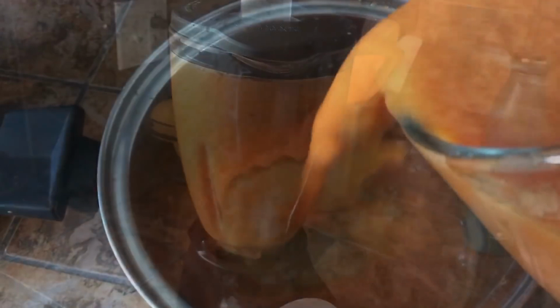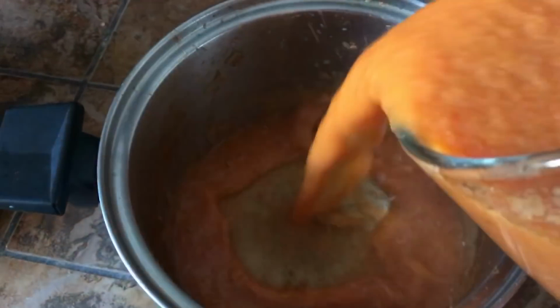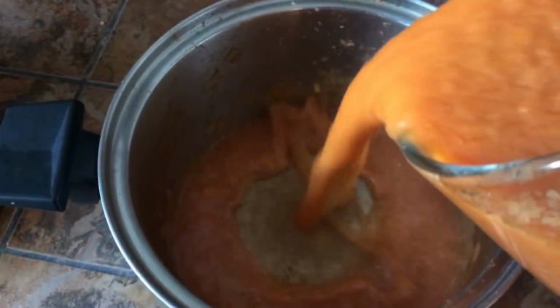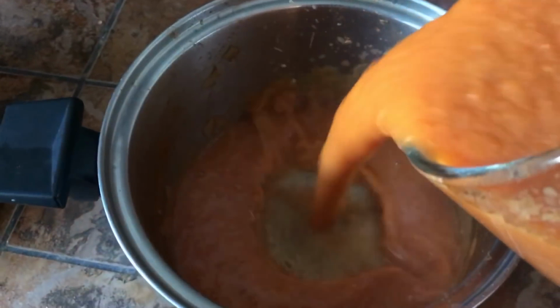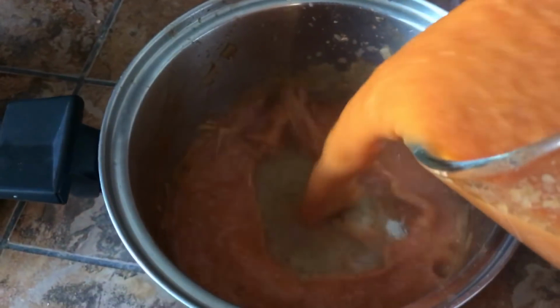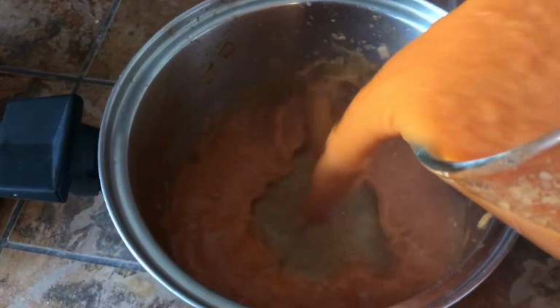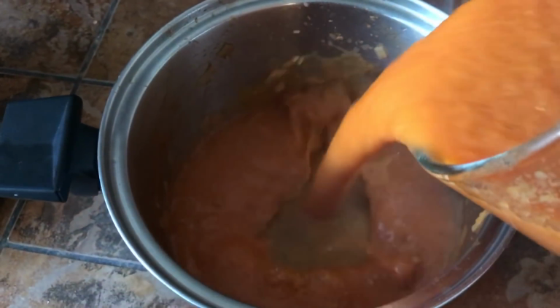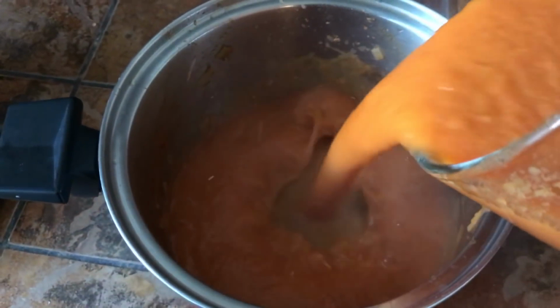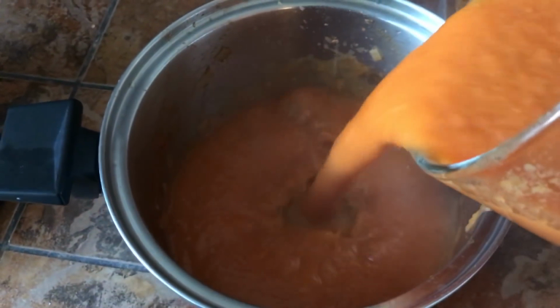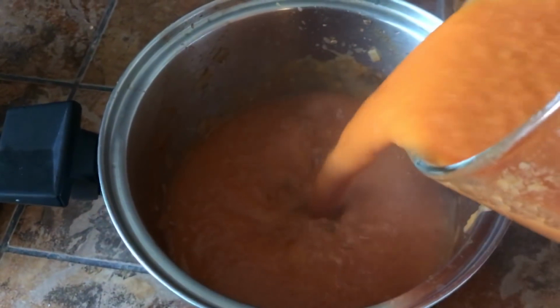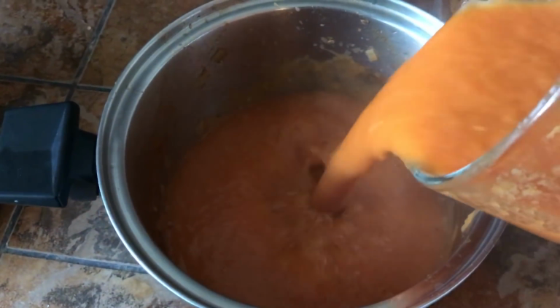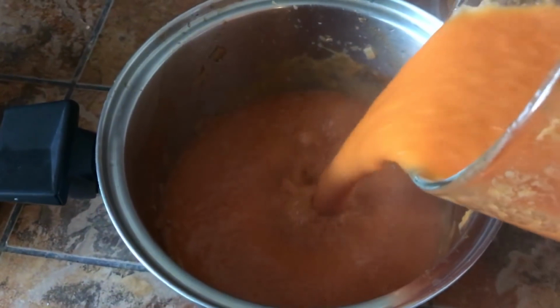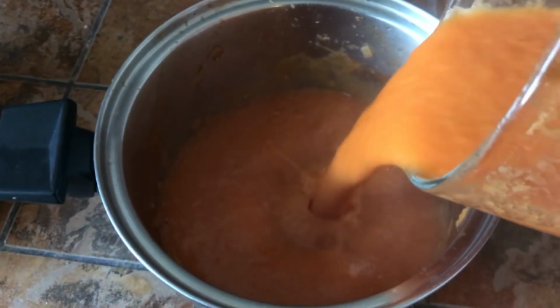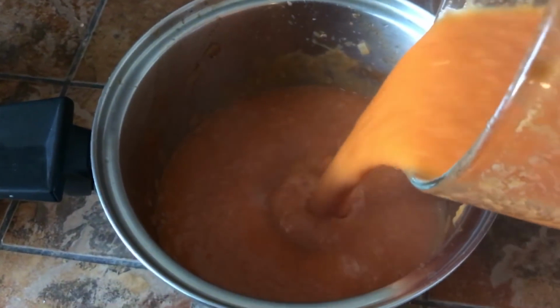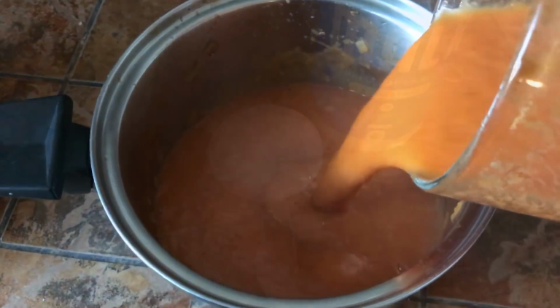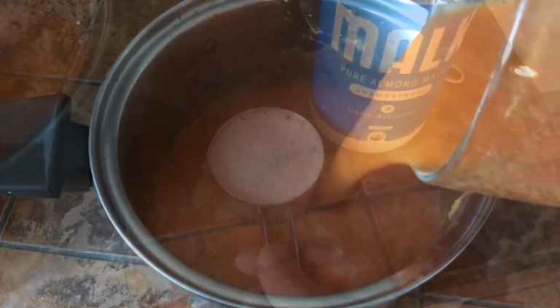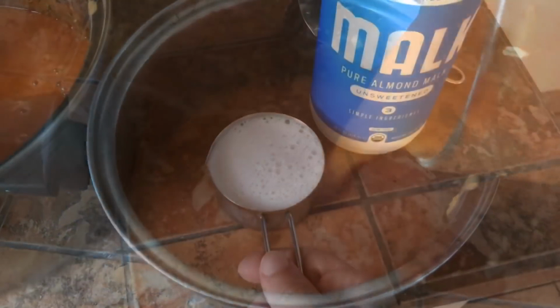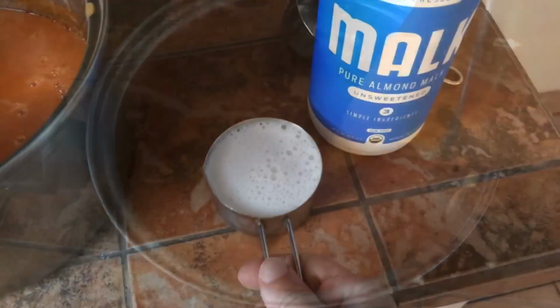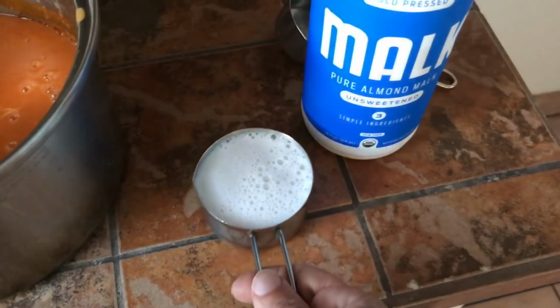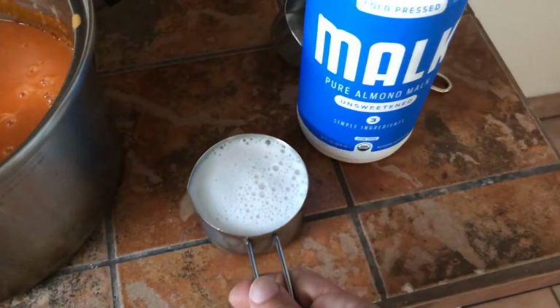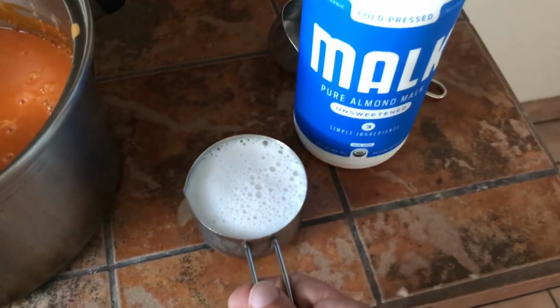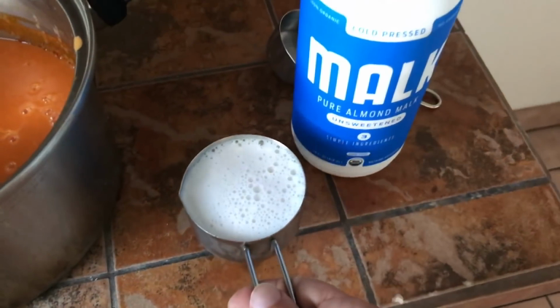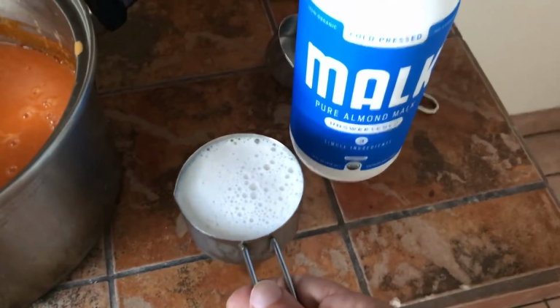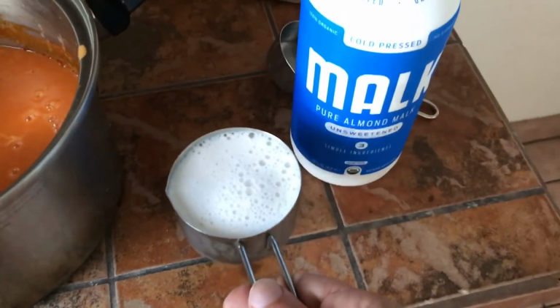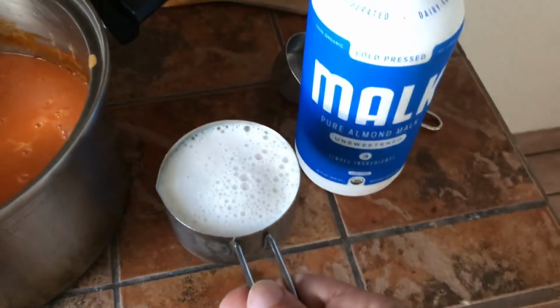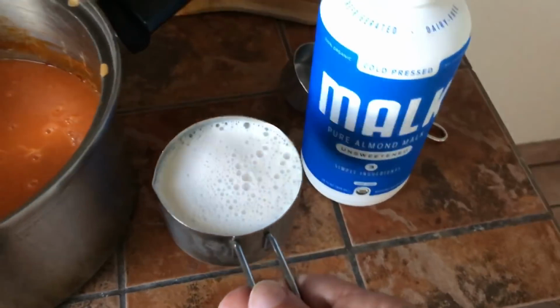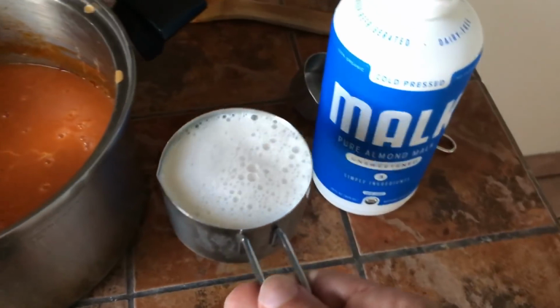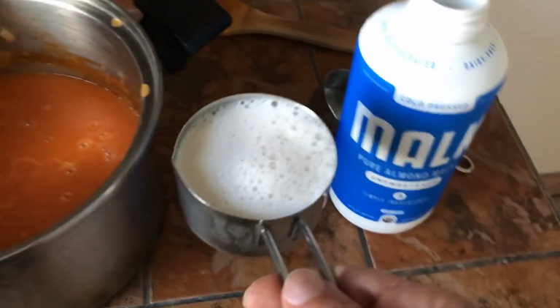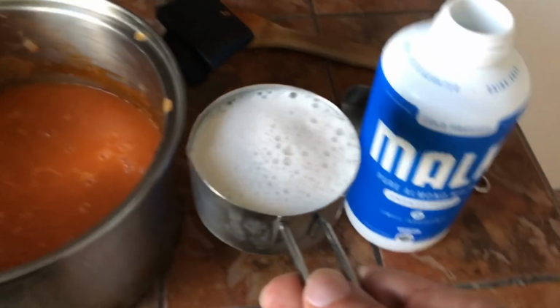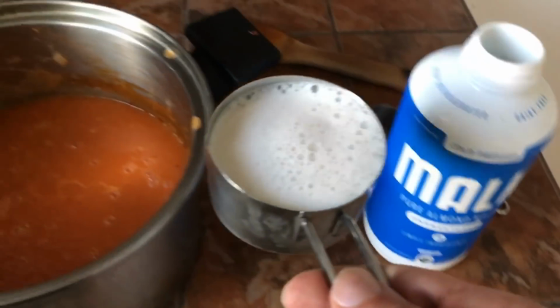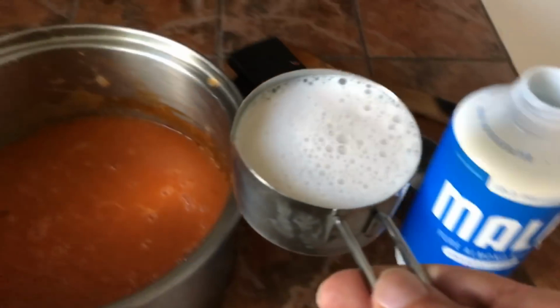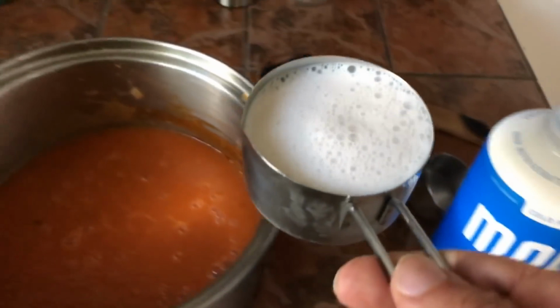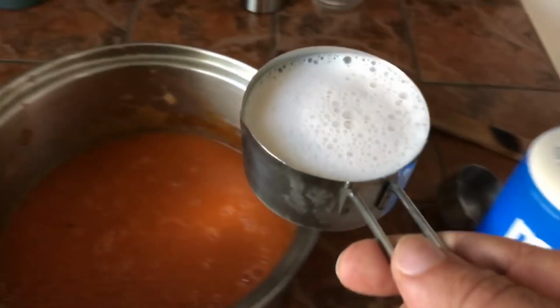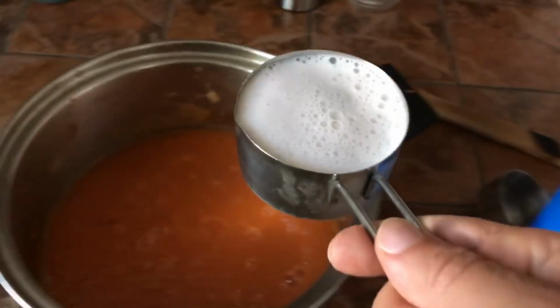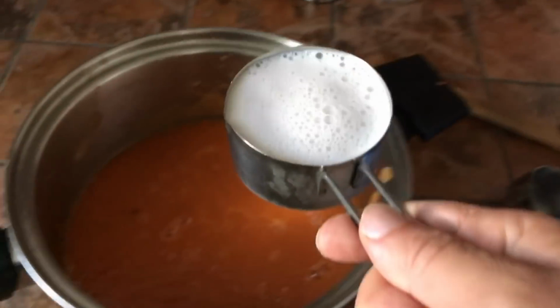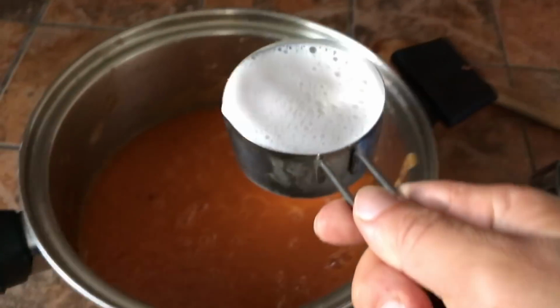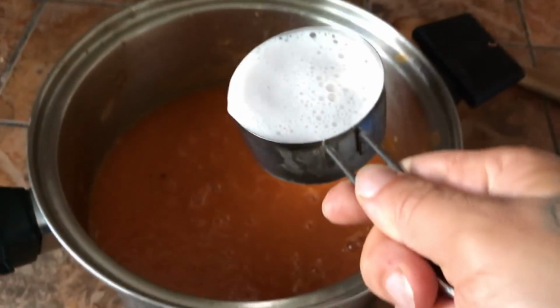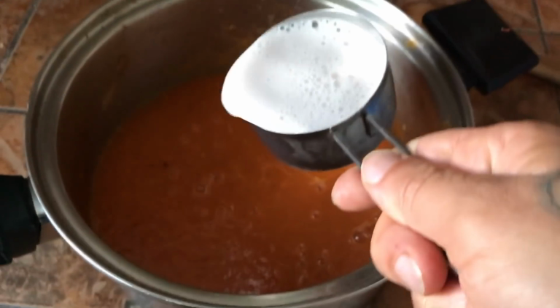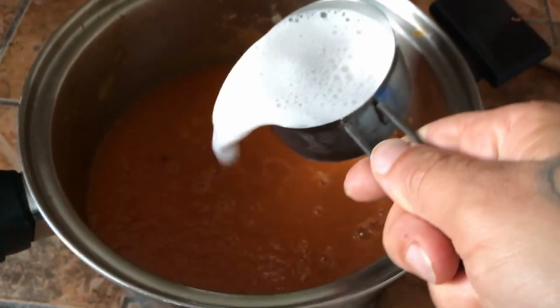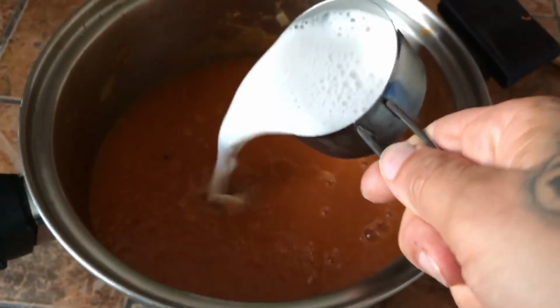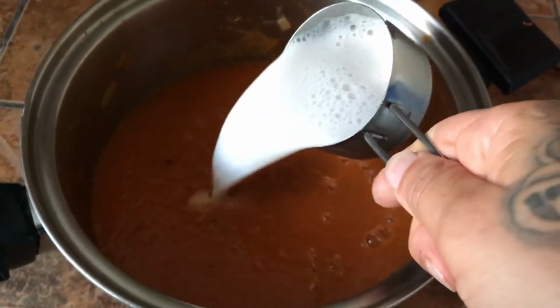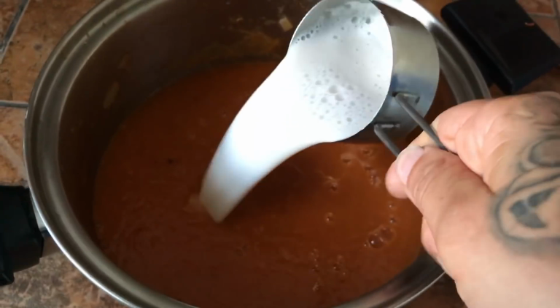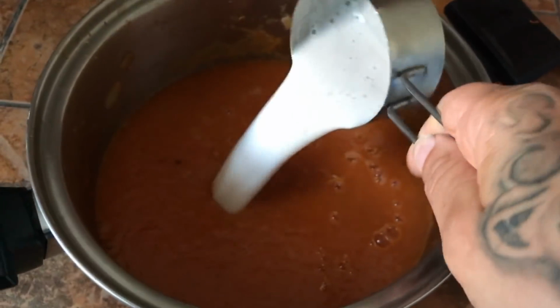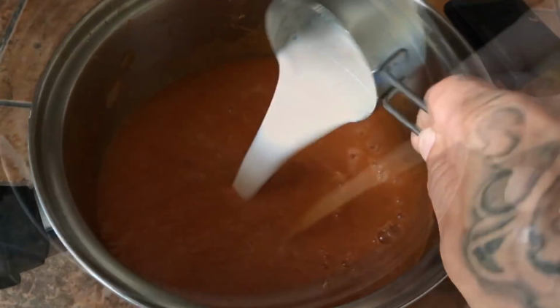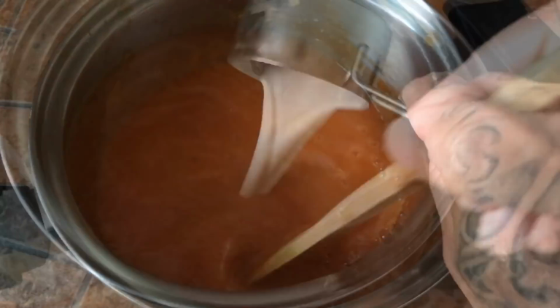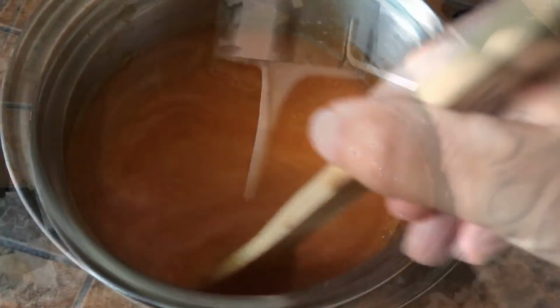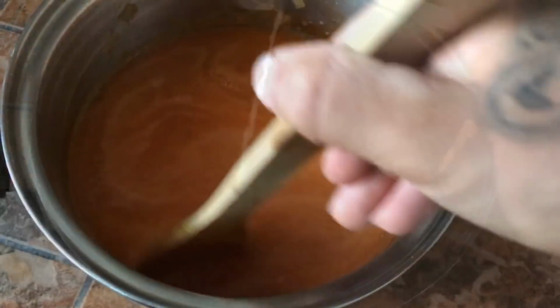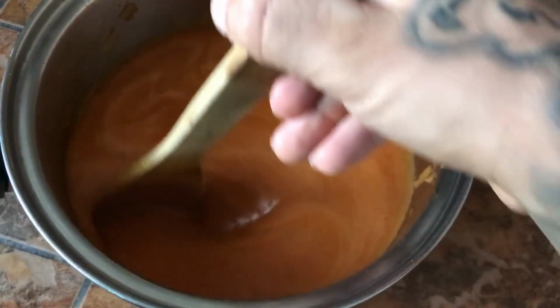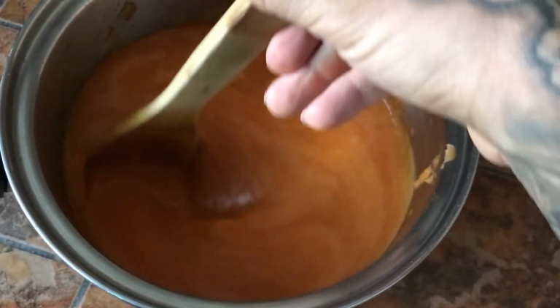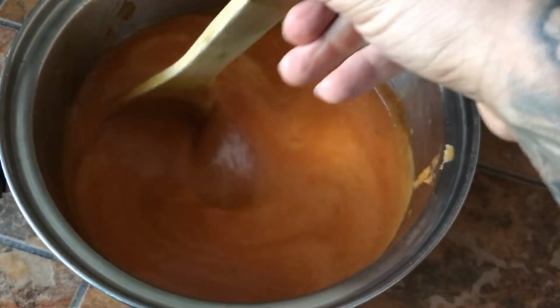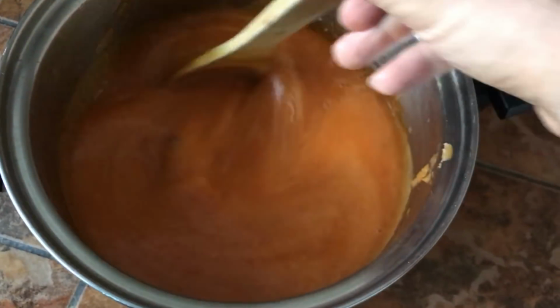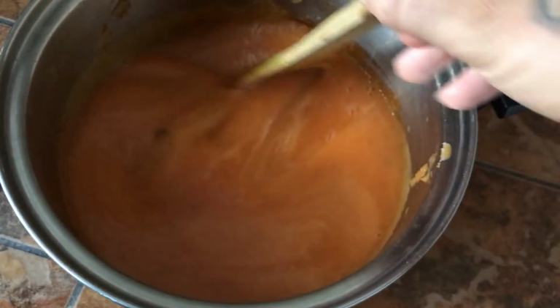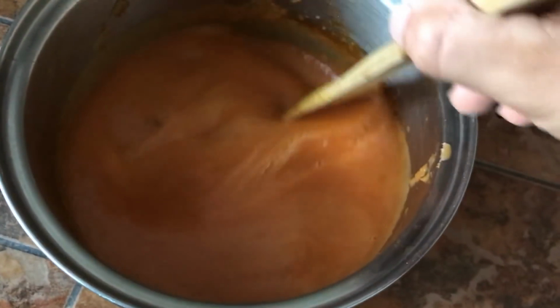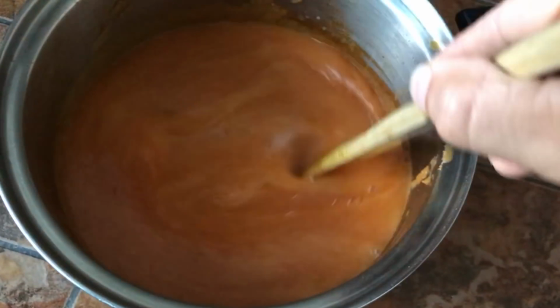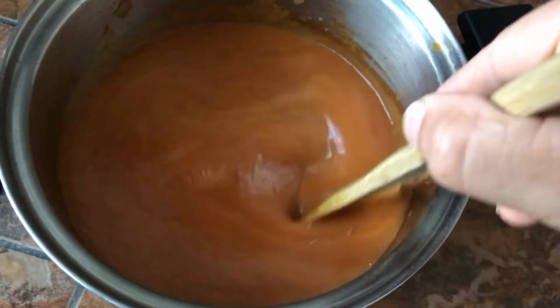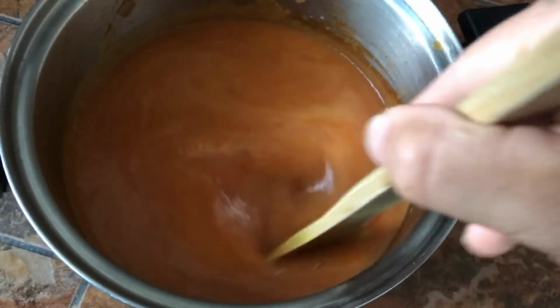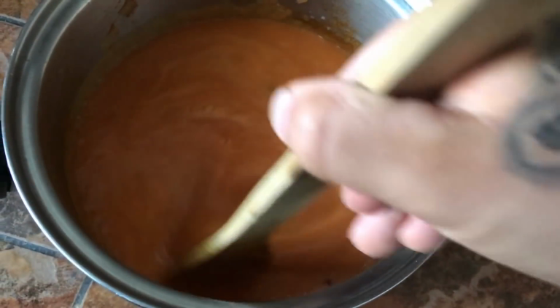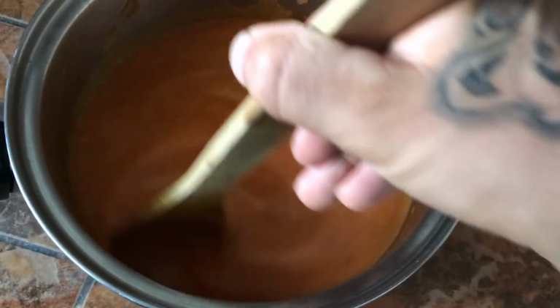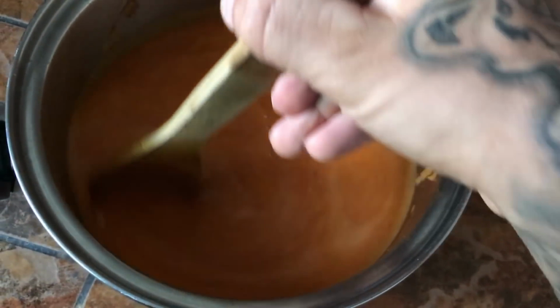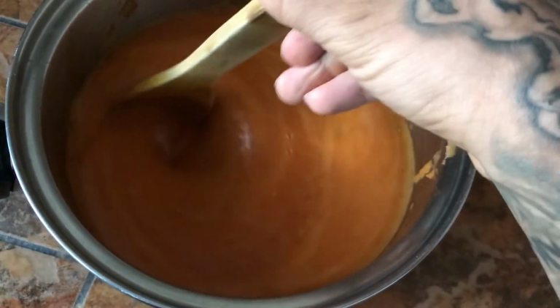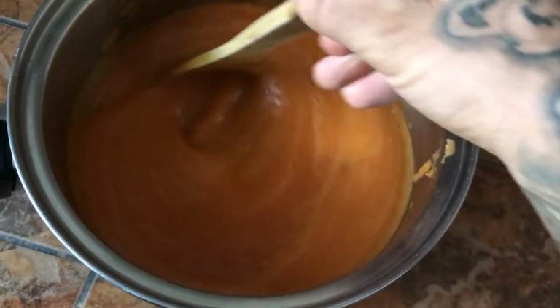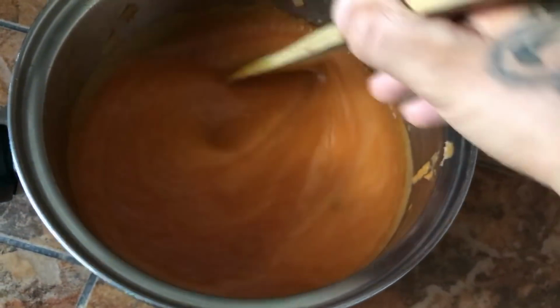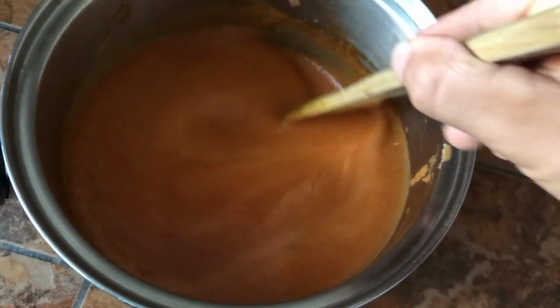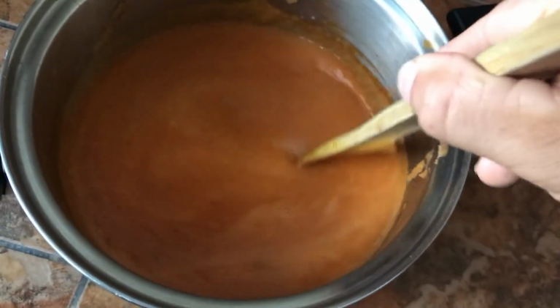Pour it back in here. Three quarters cup almond milk. Mix that up.